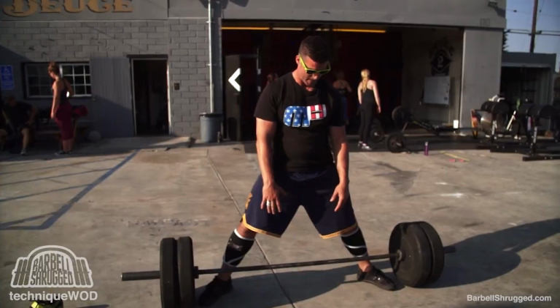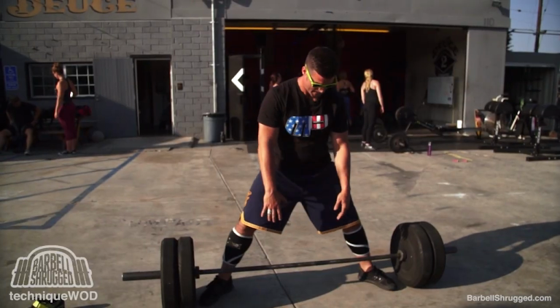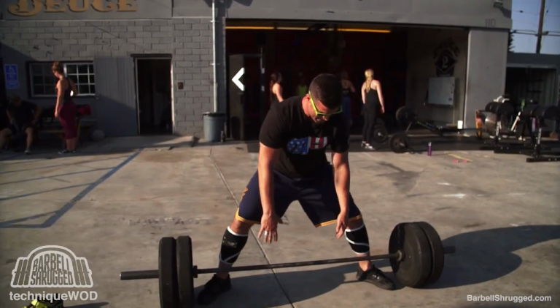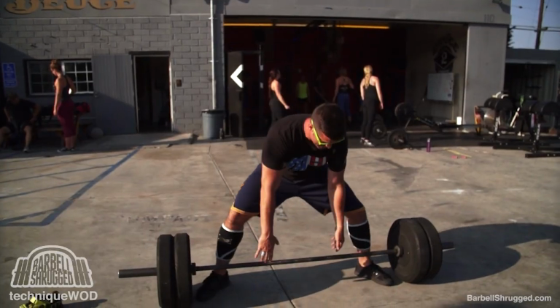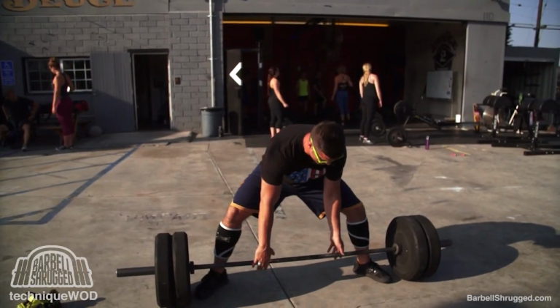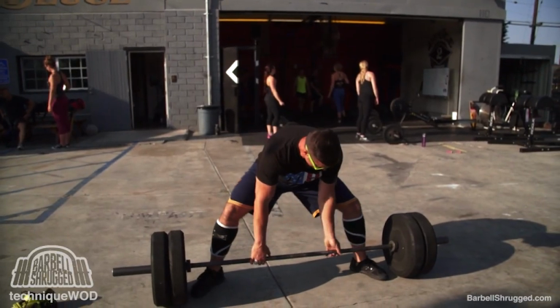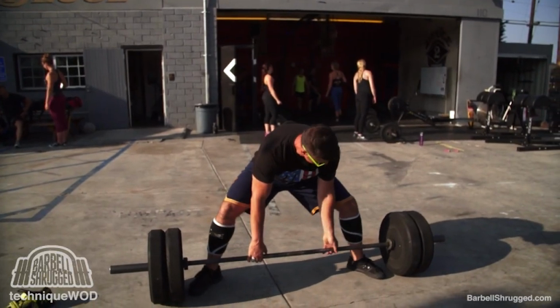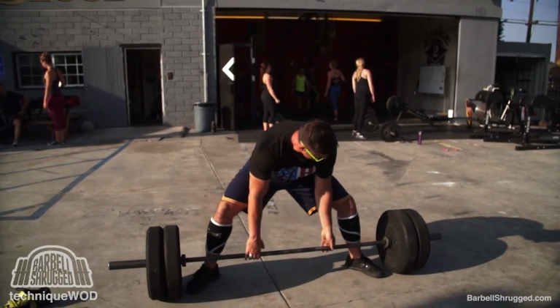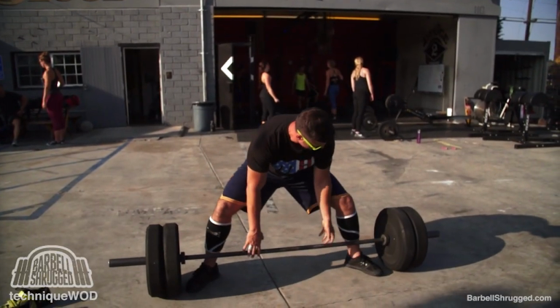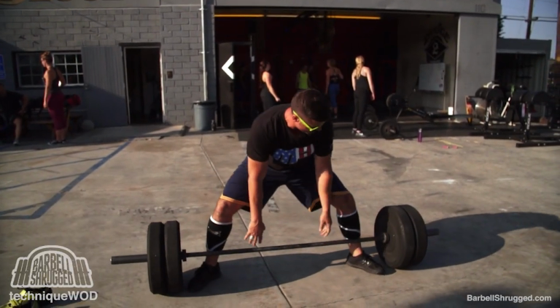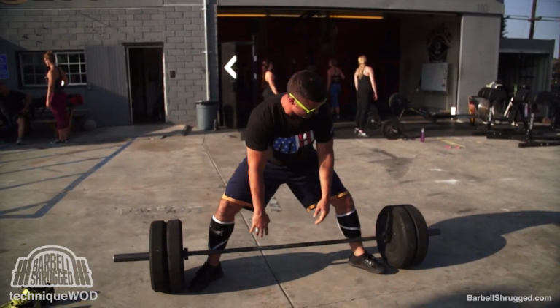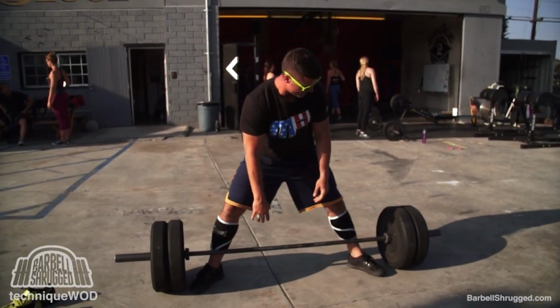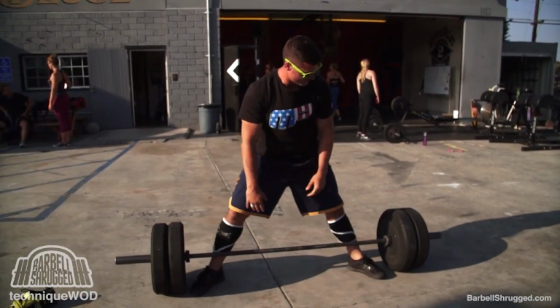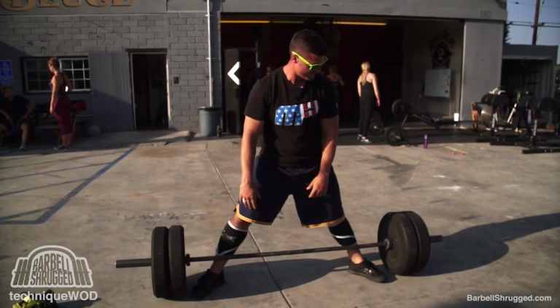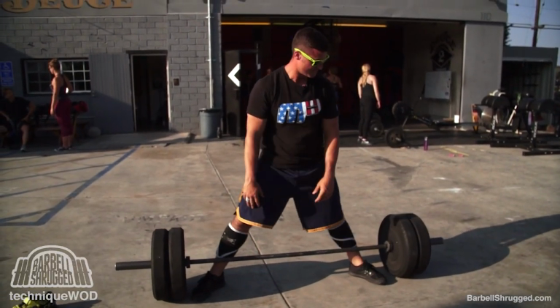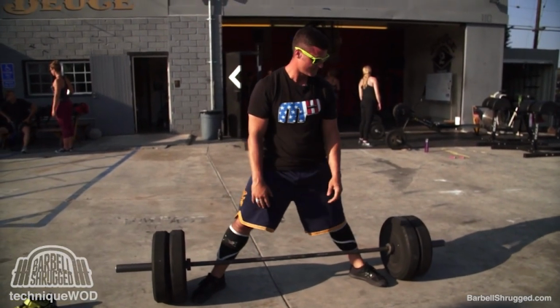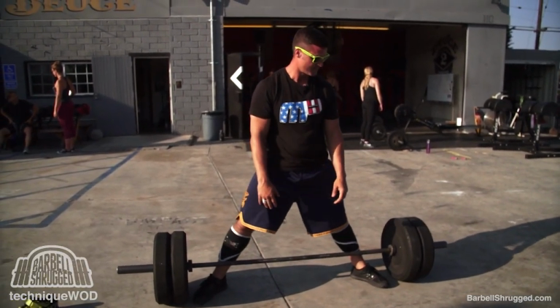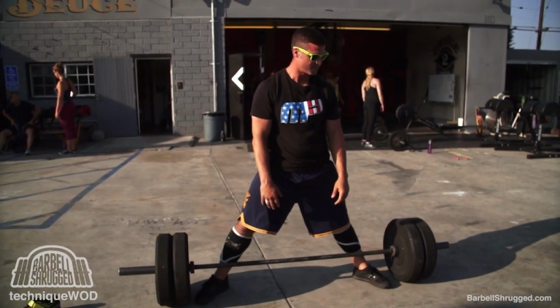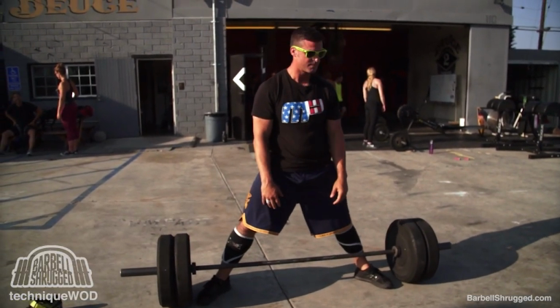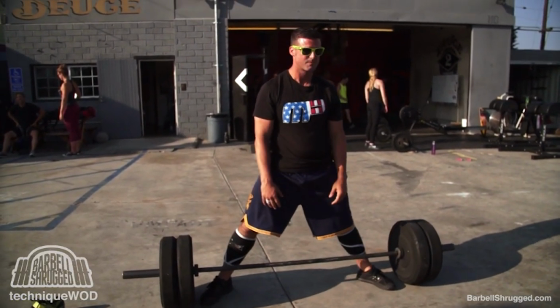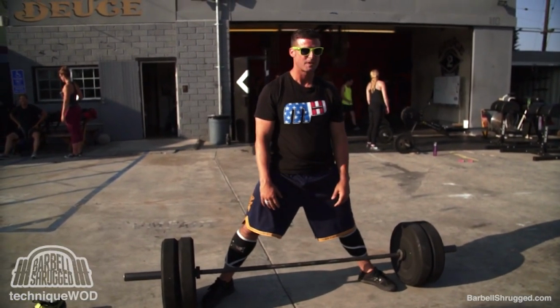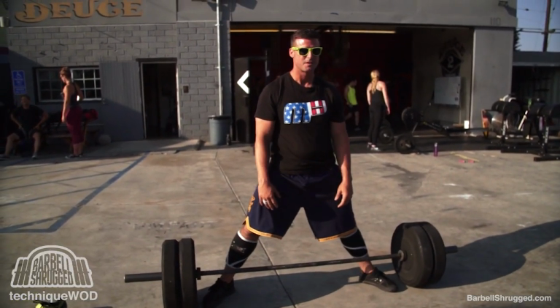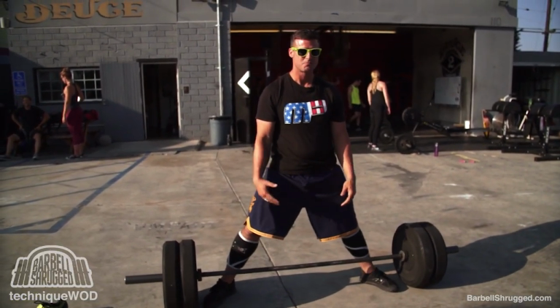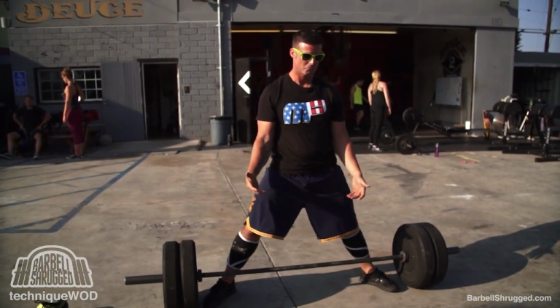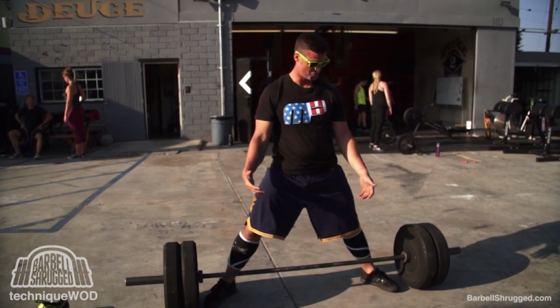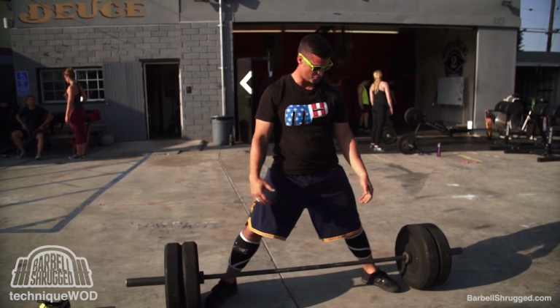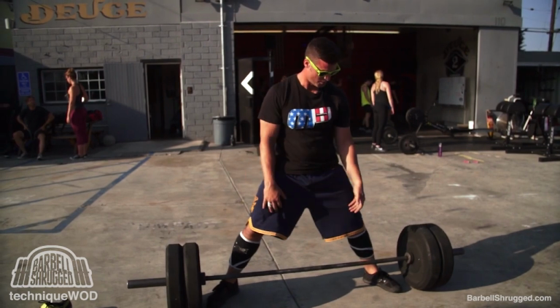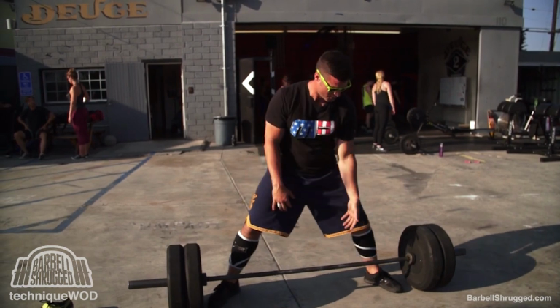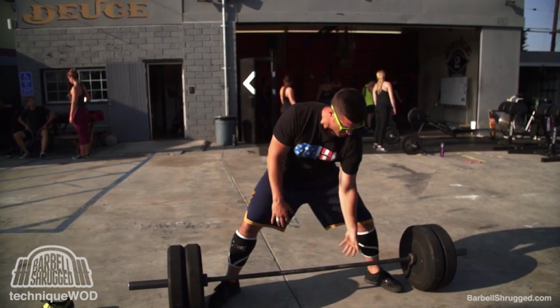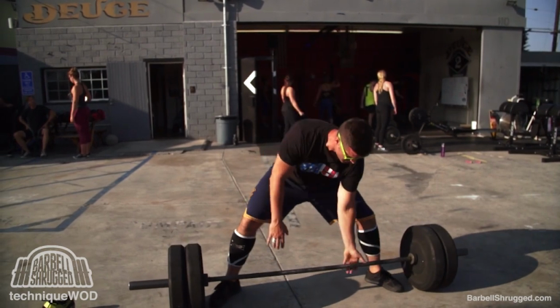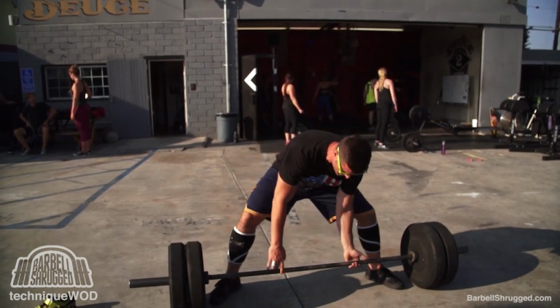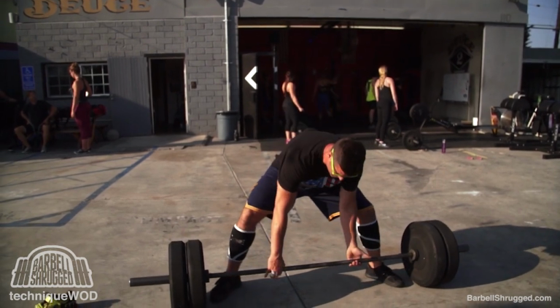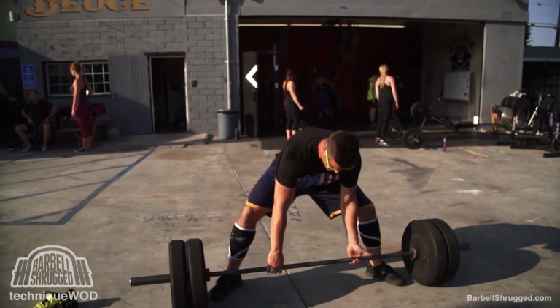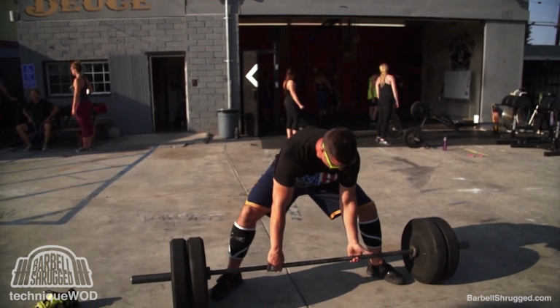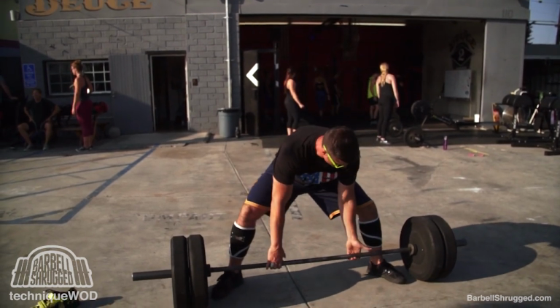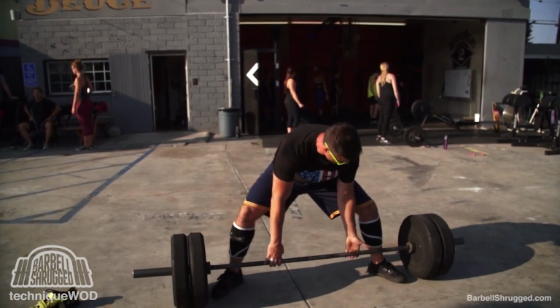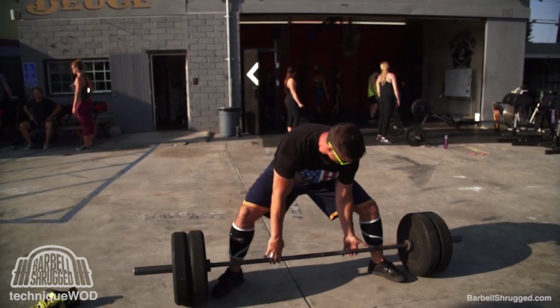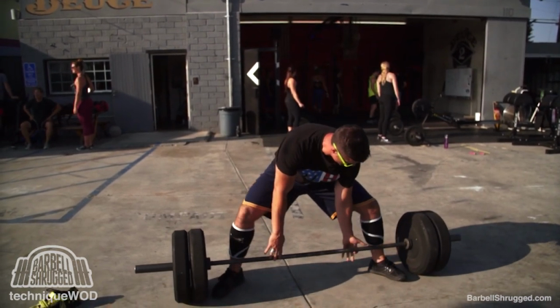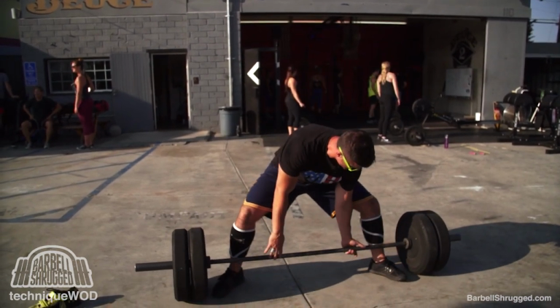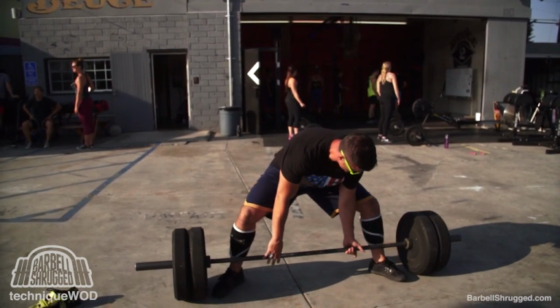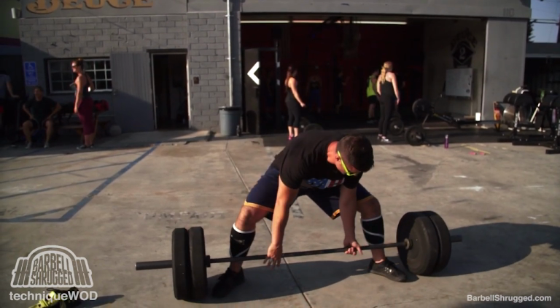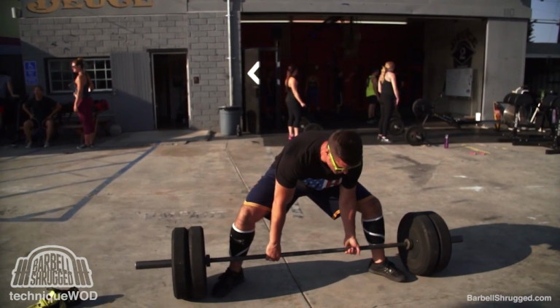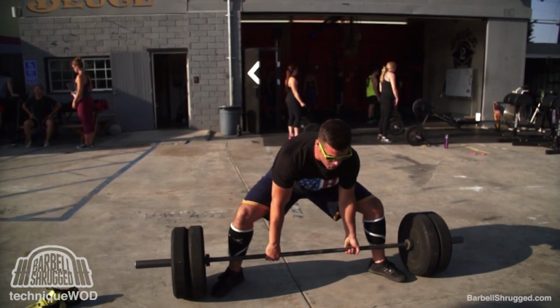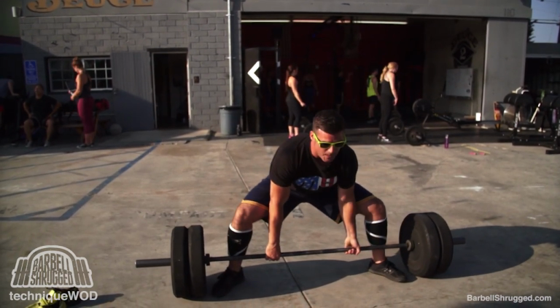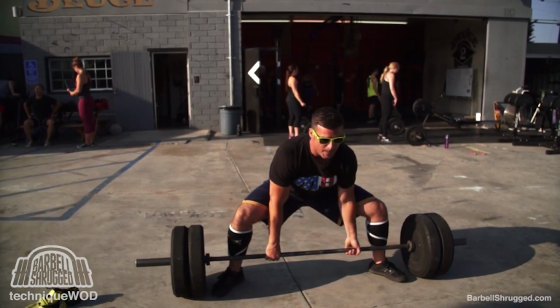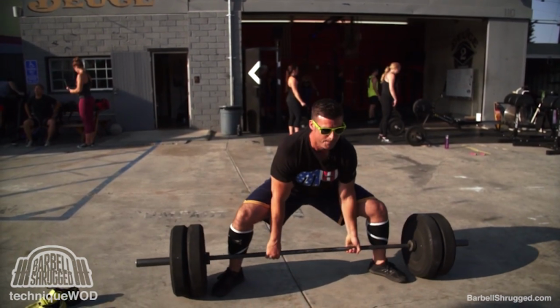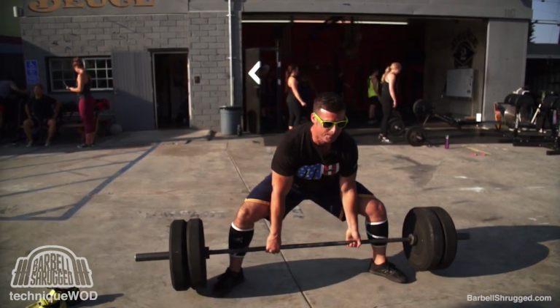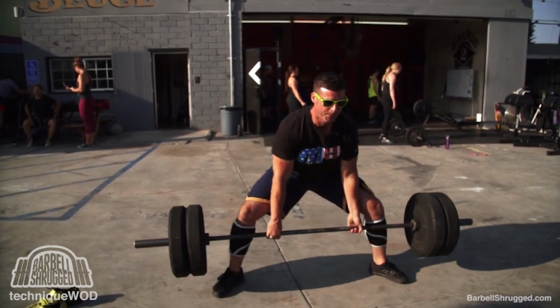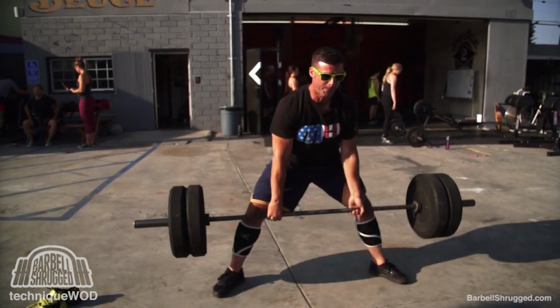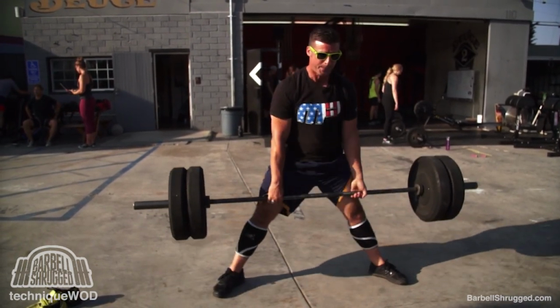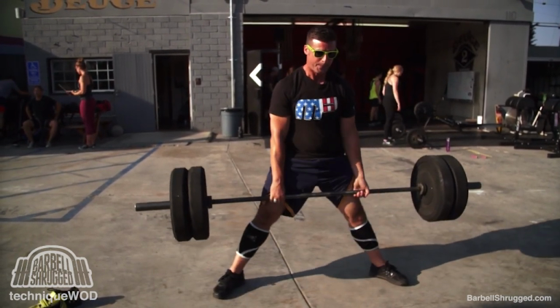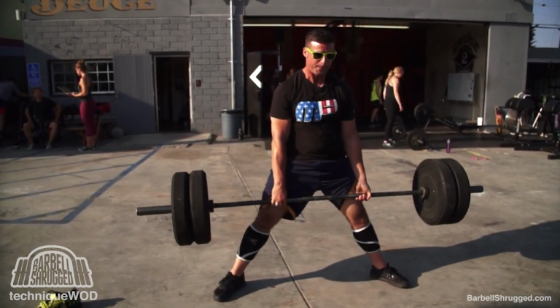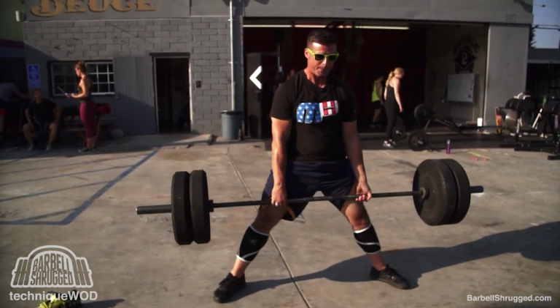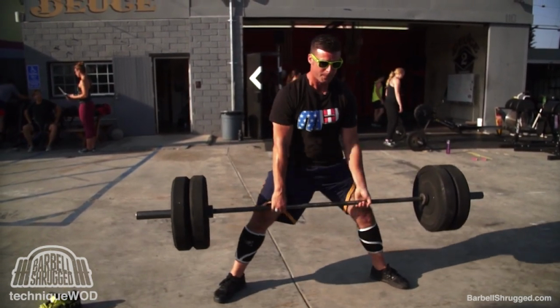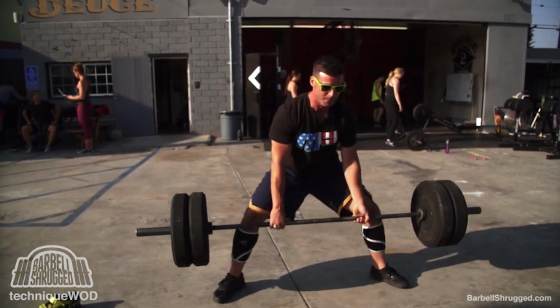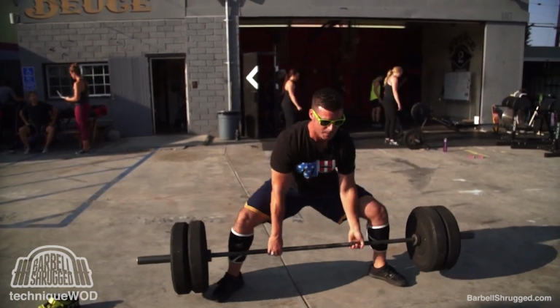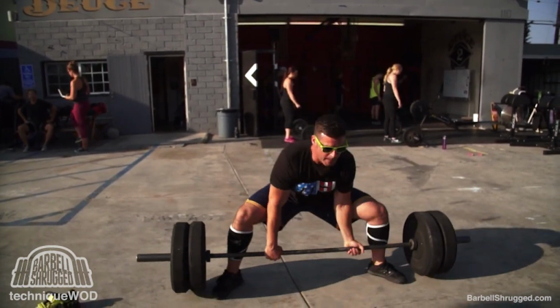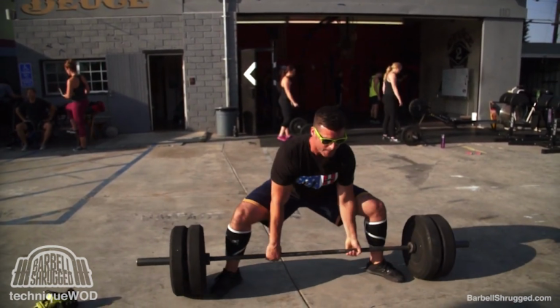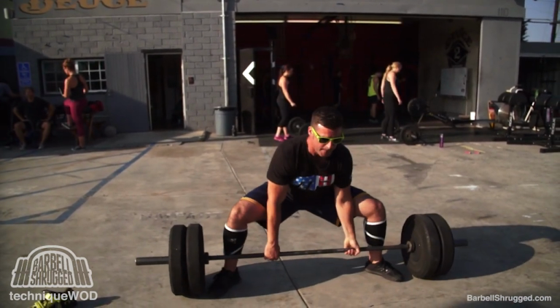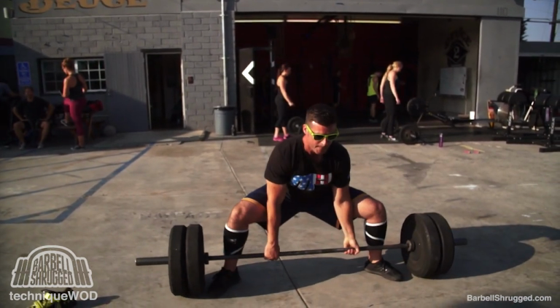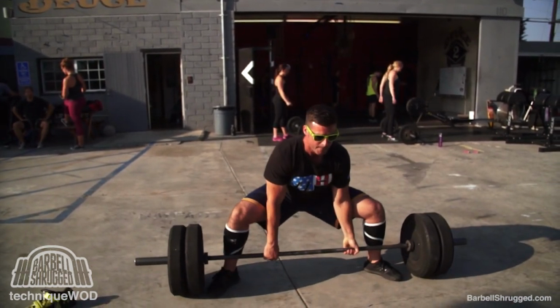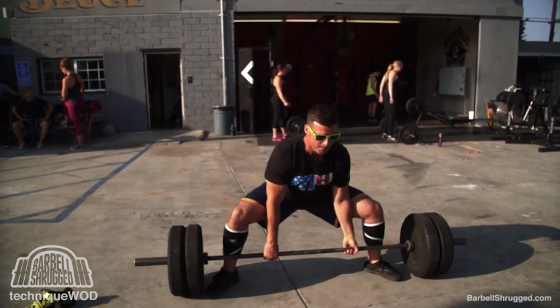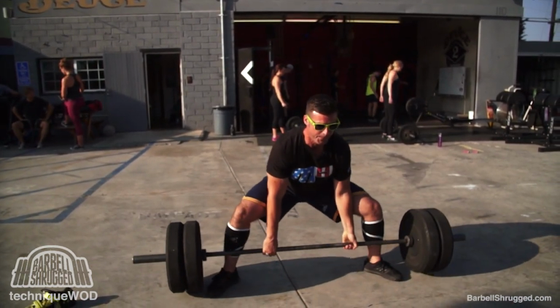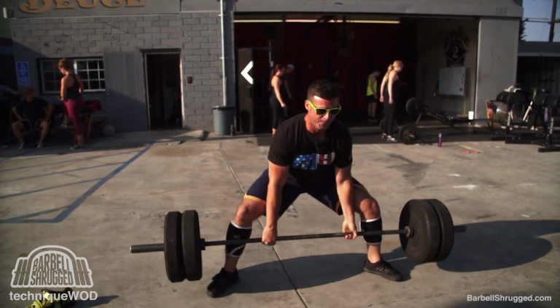Here's one of Corey's favorite variations — he's doing a wide stance sumo in regular shoes, no belt.